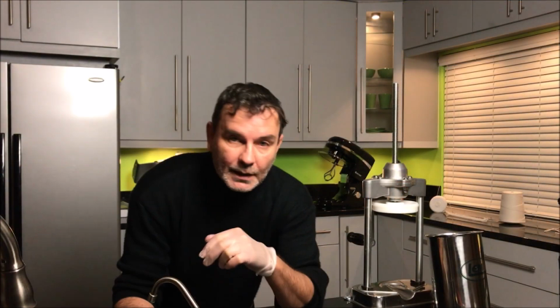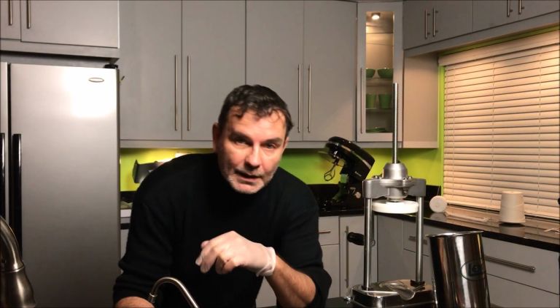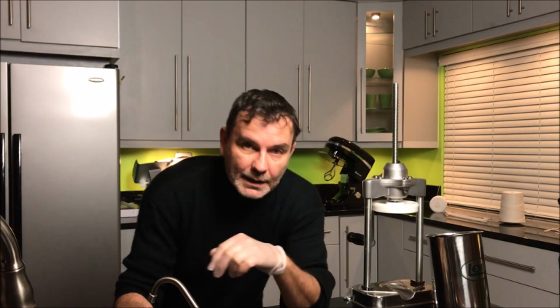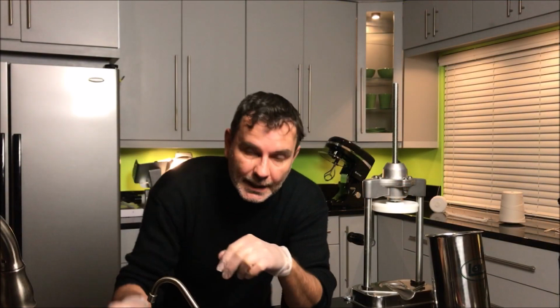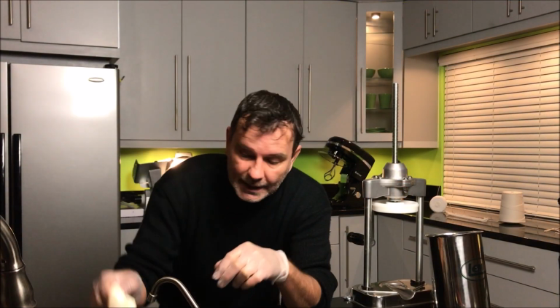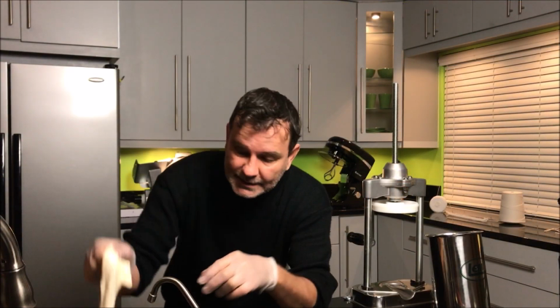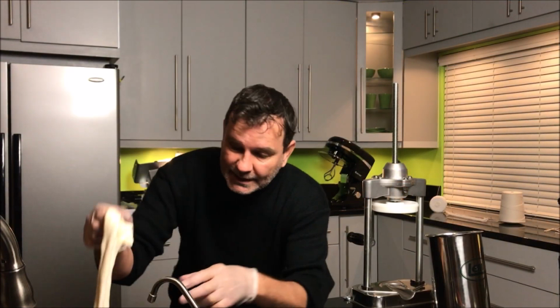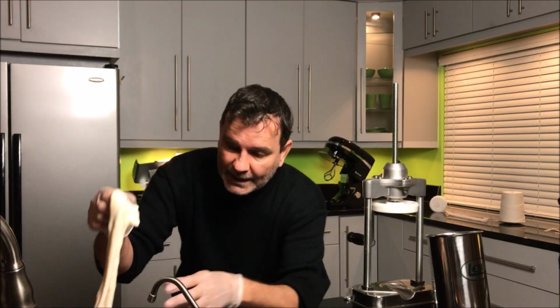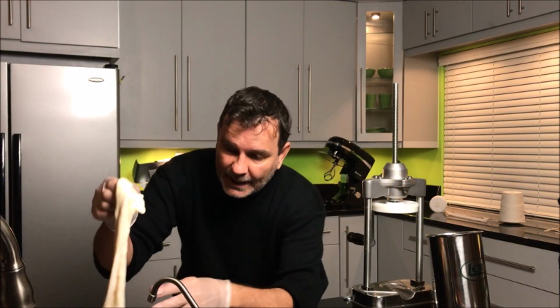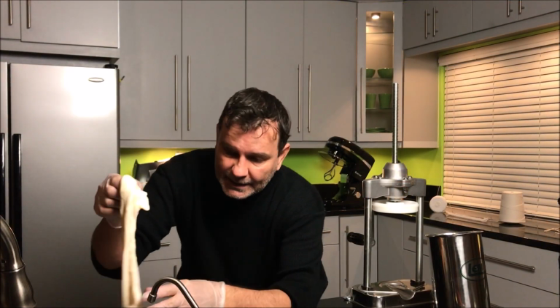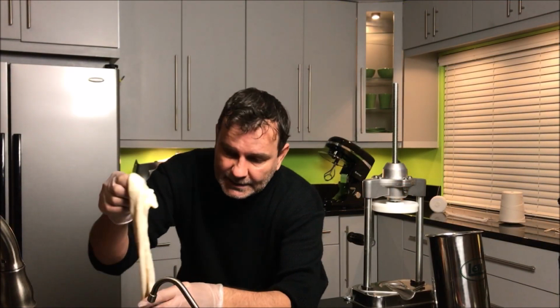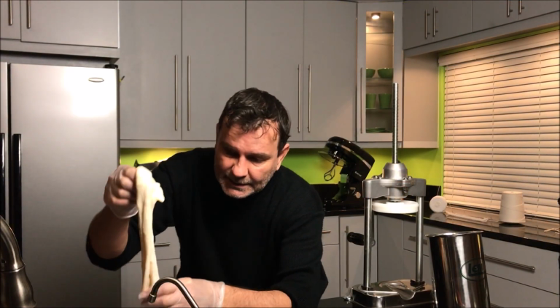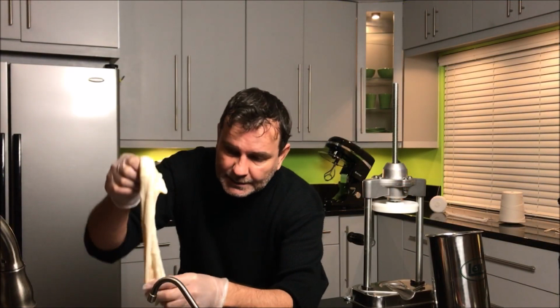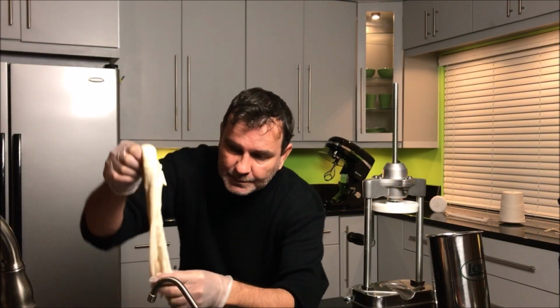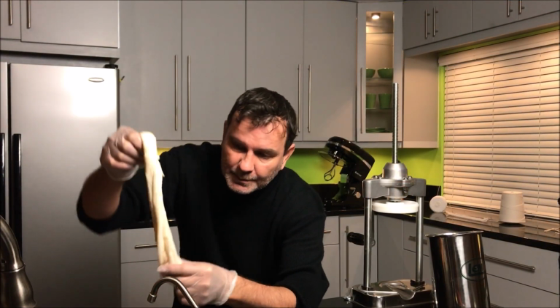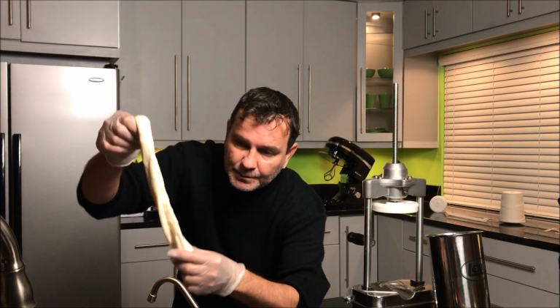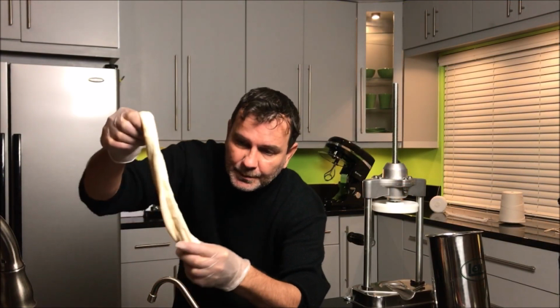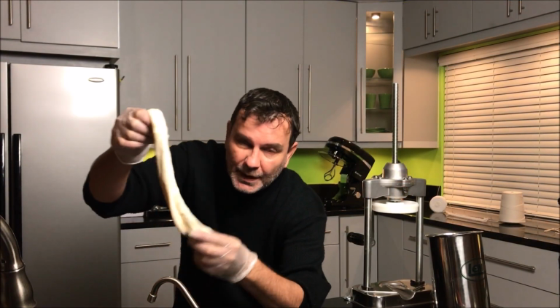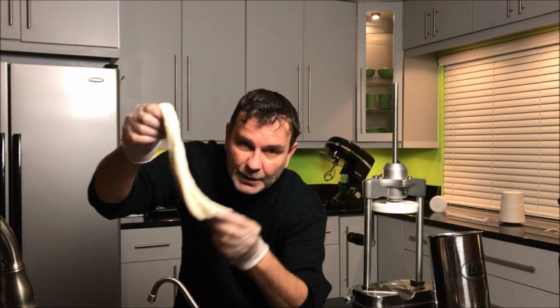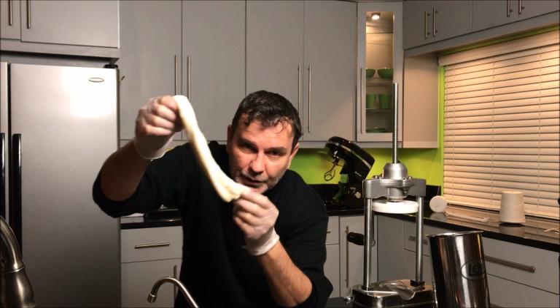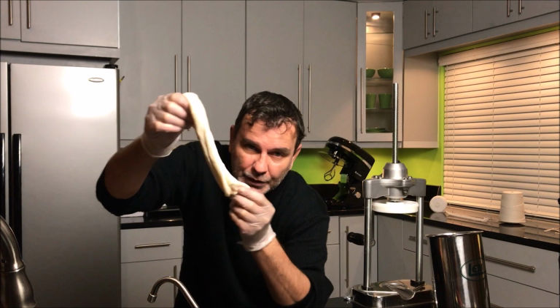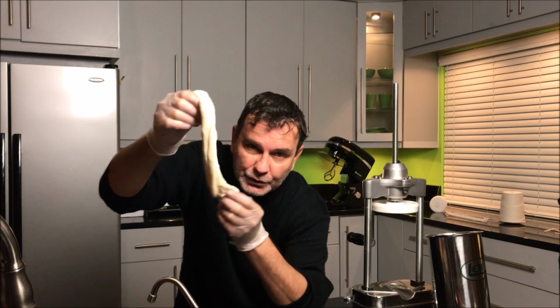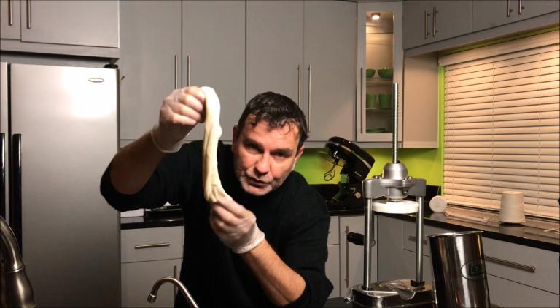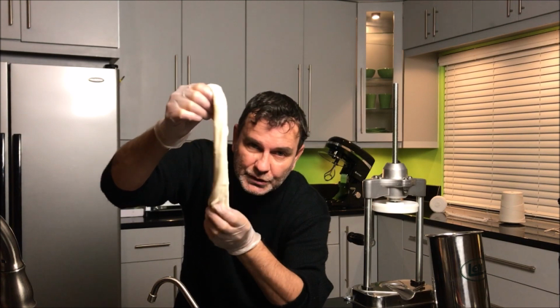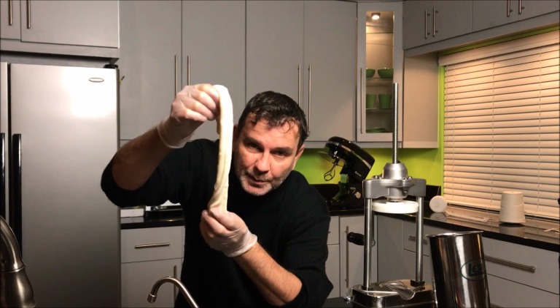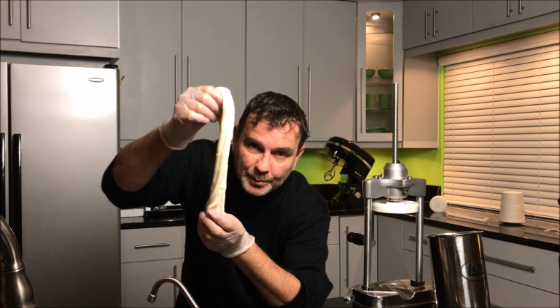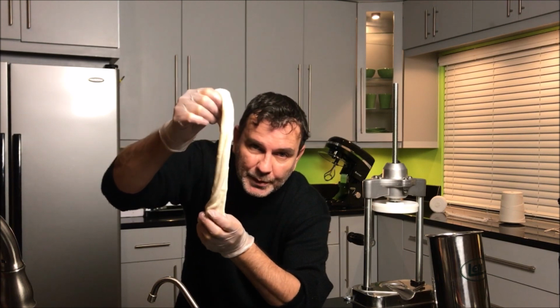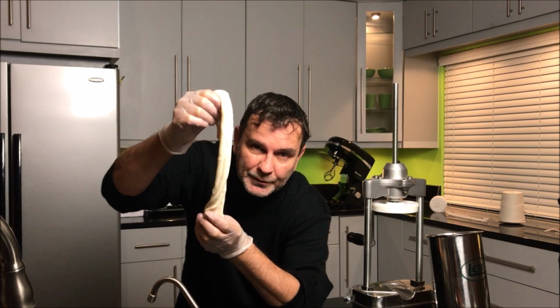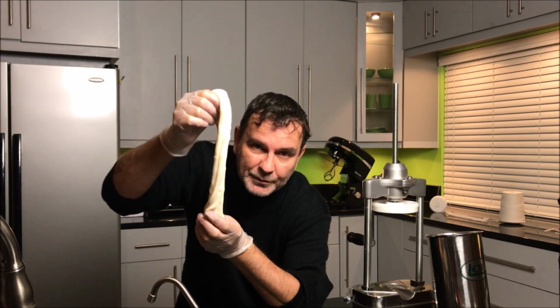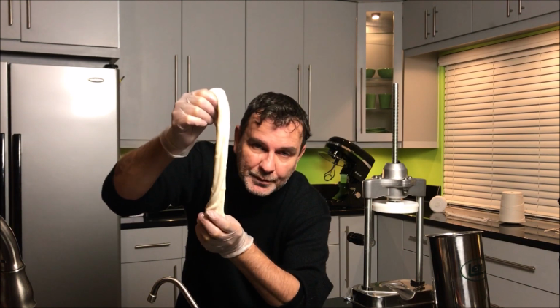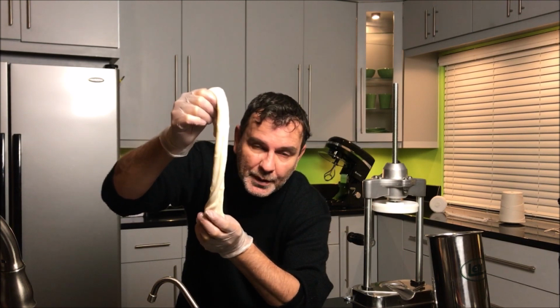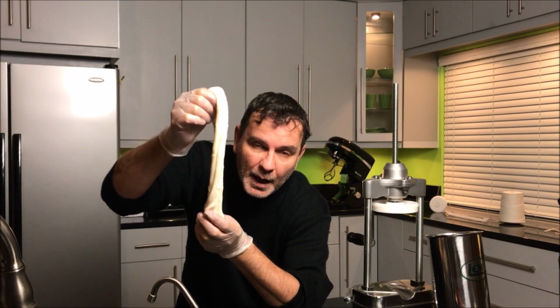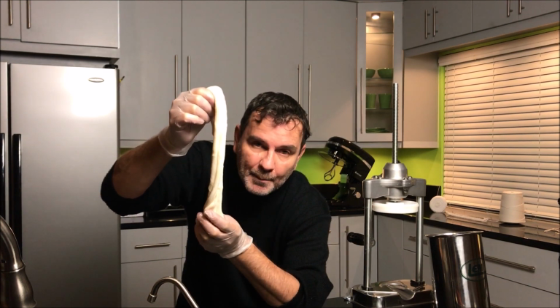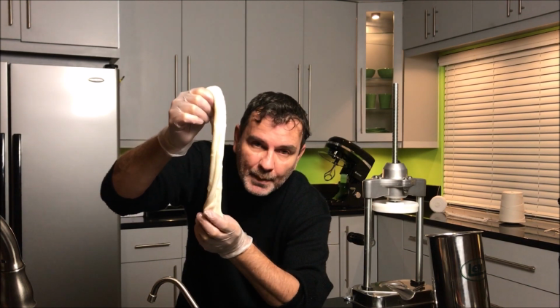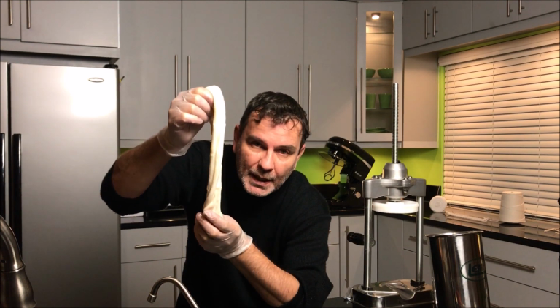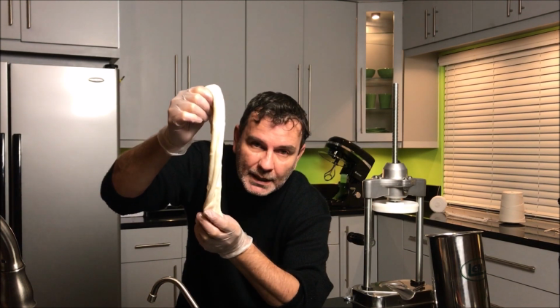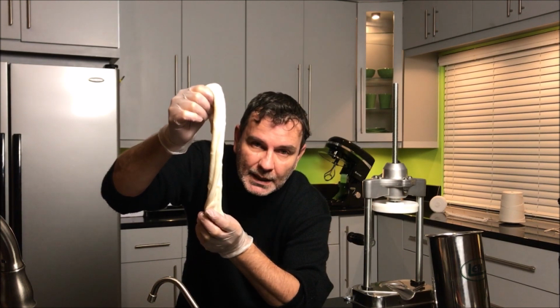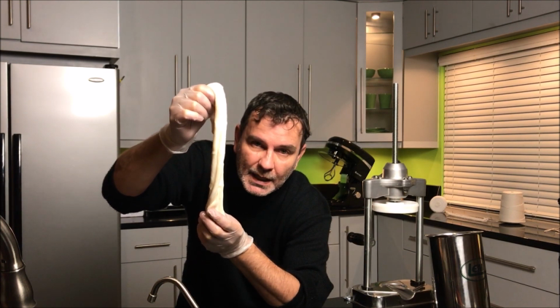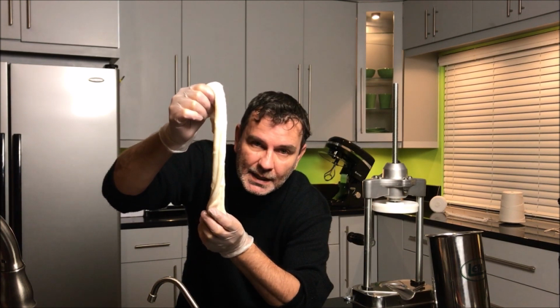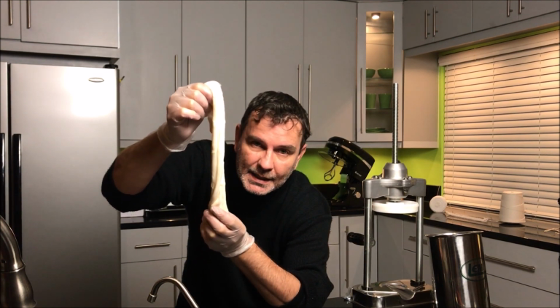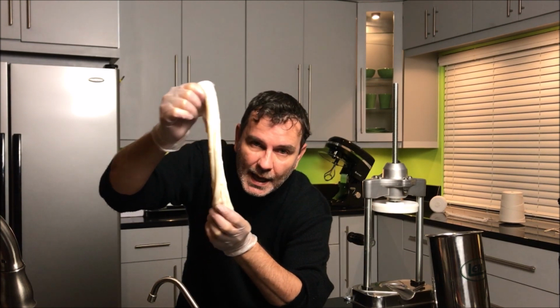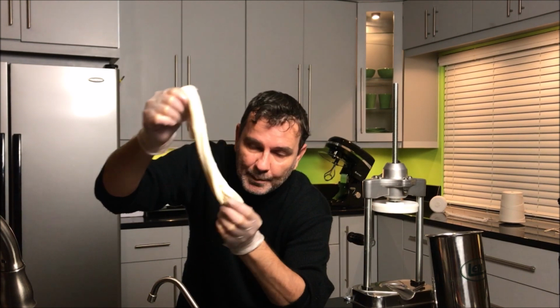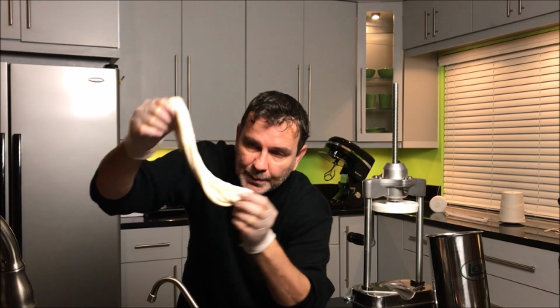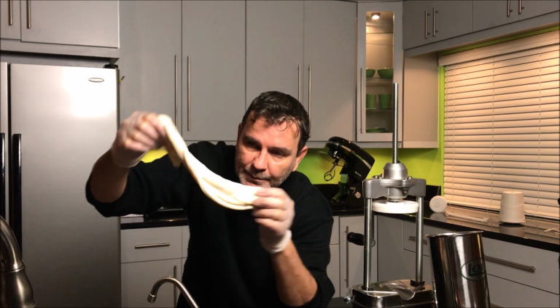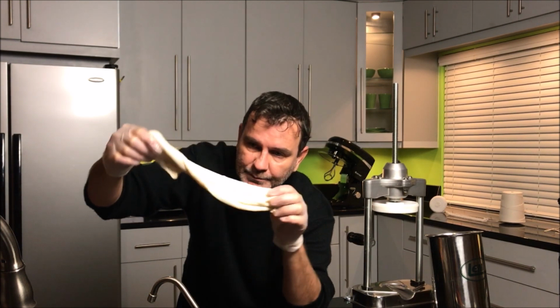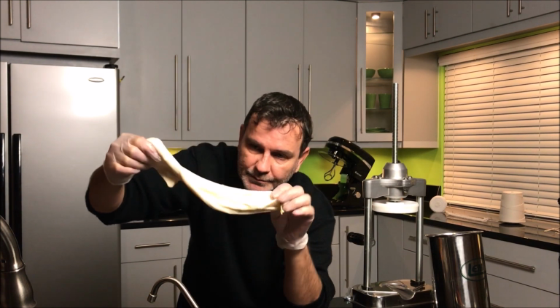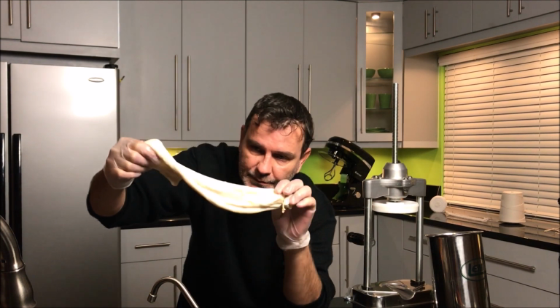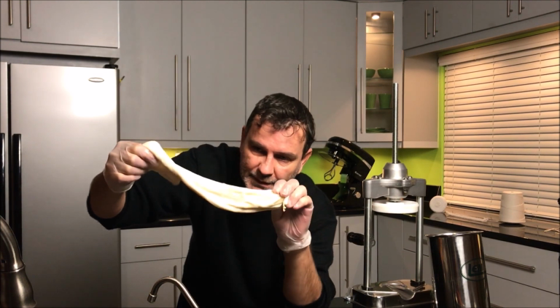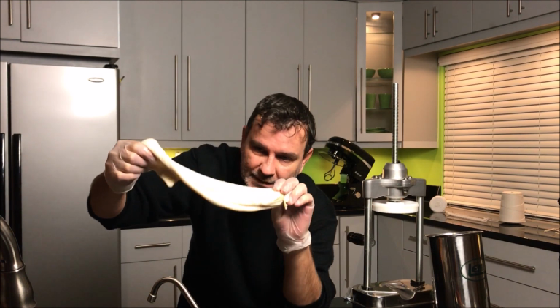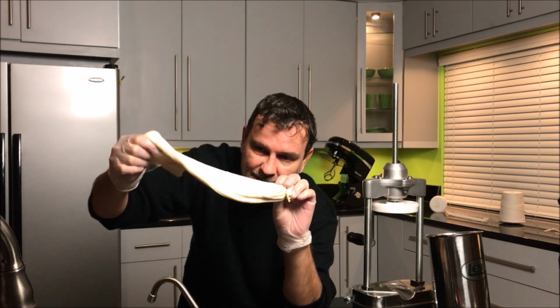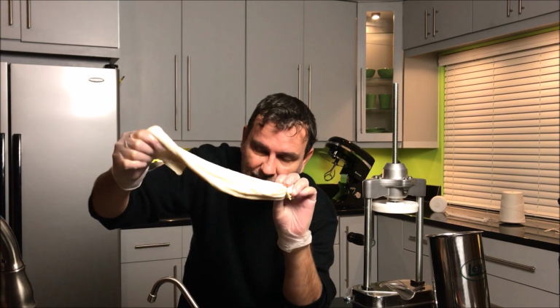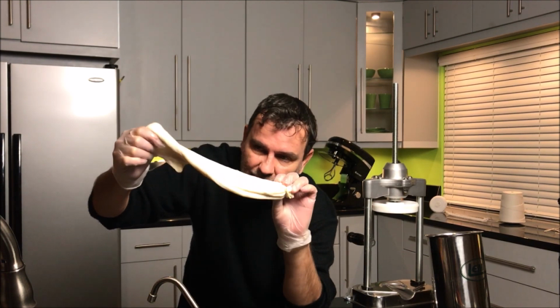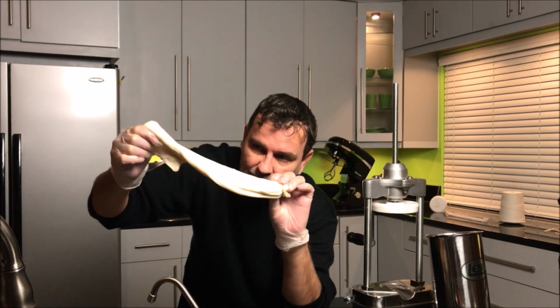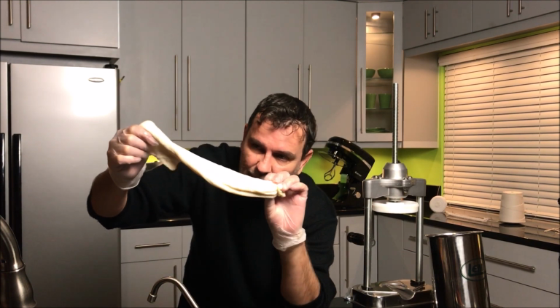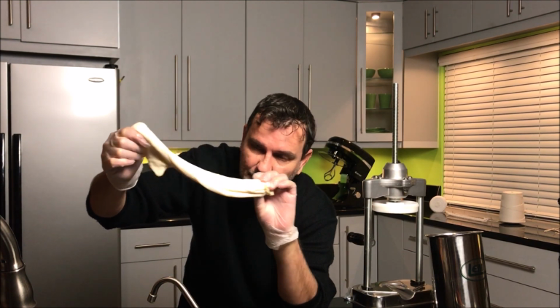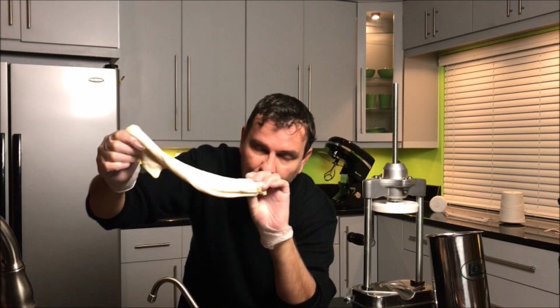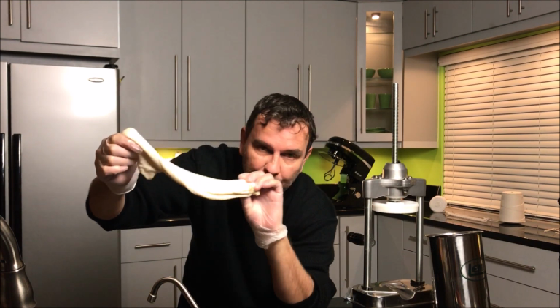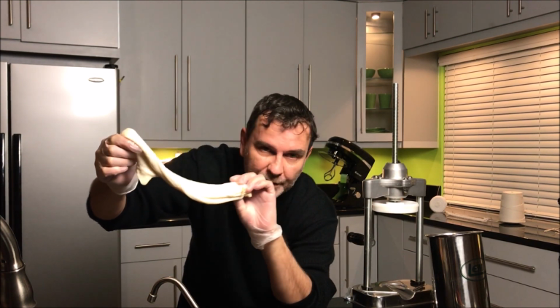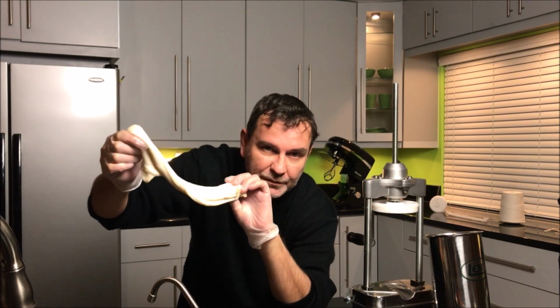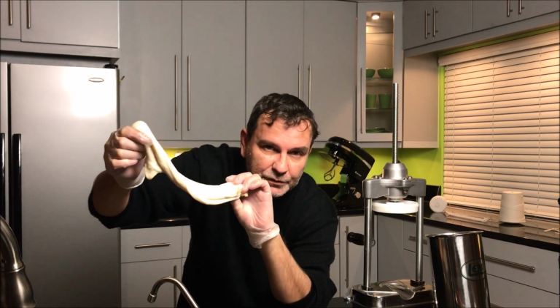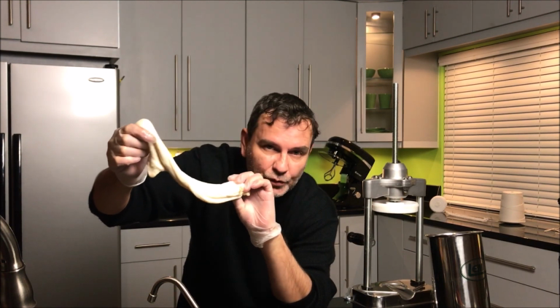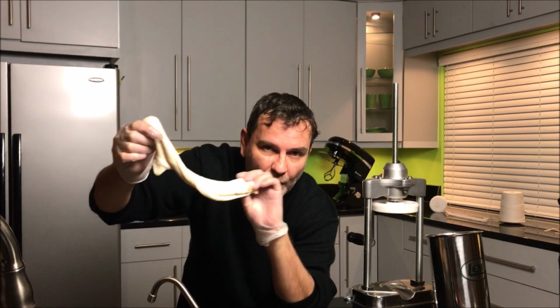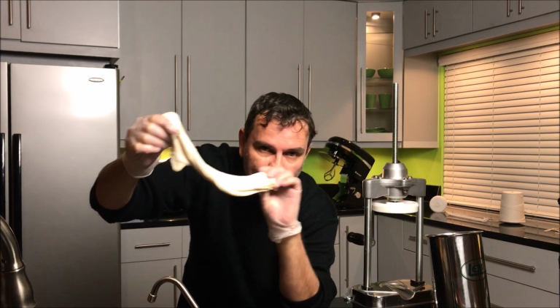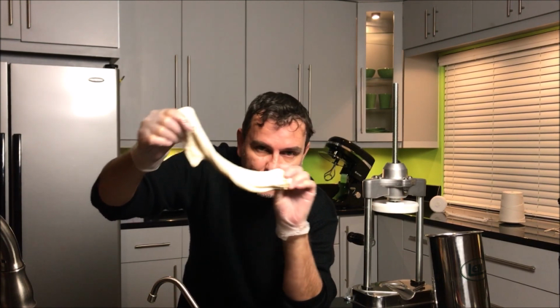As a casing, I'm gonna use a beef bung cap — it's a beef stripe.